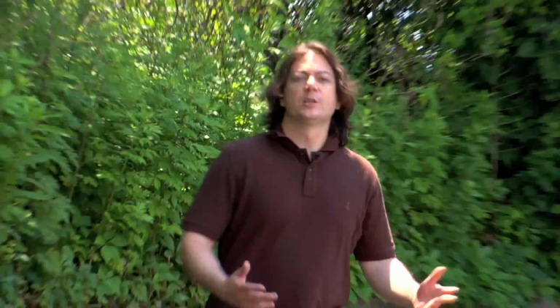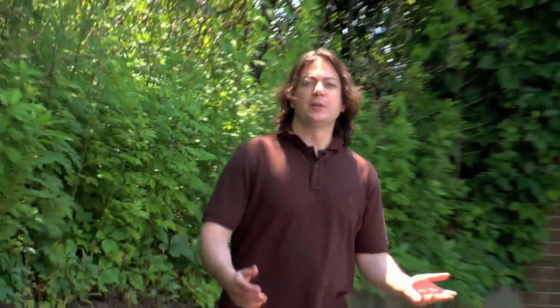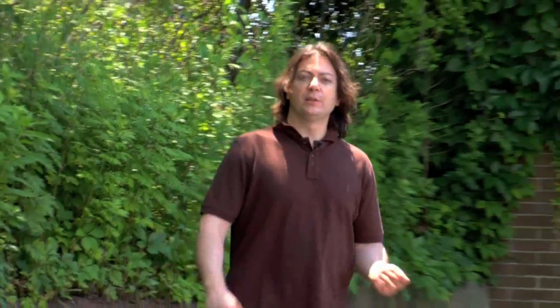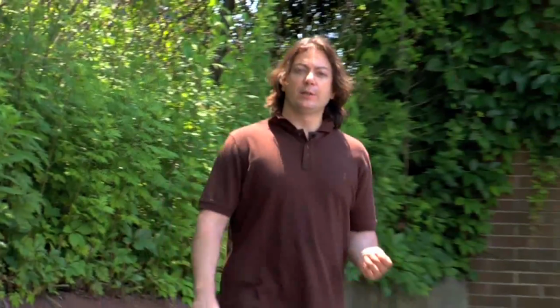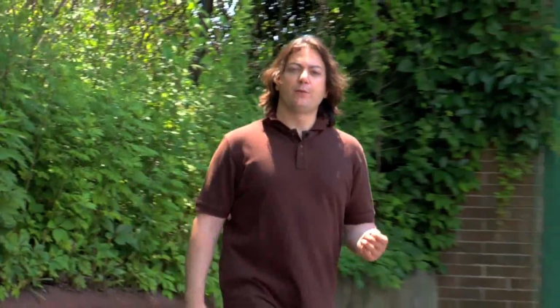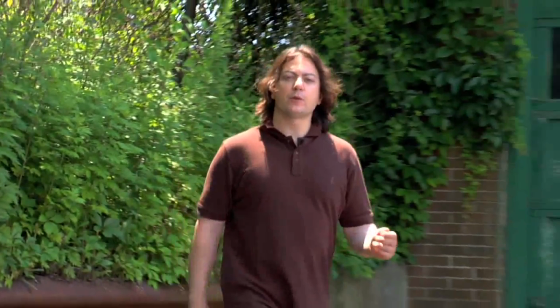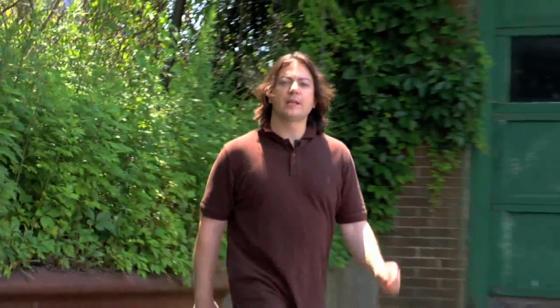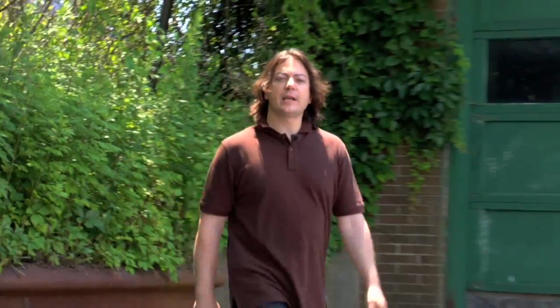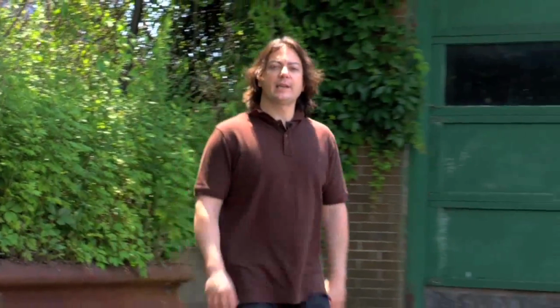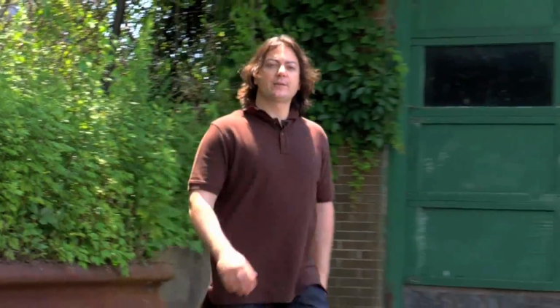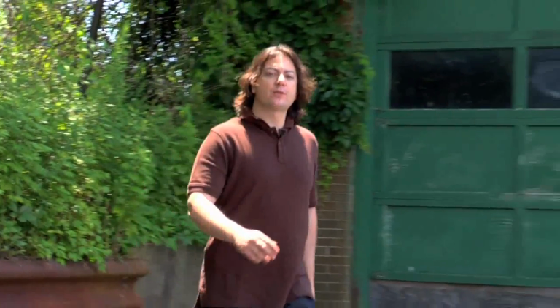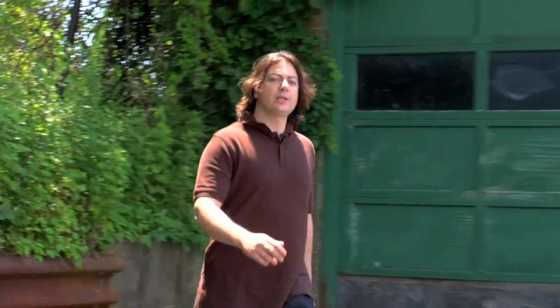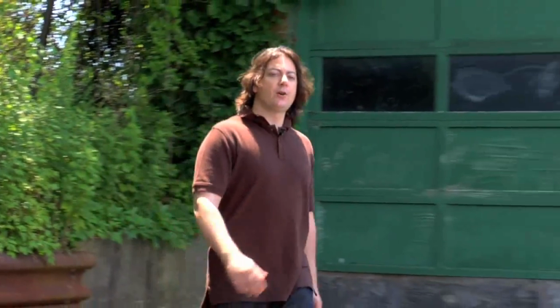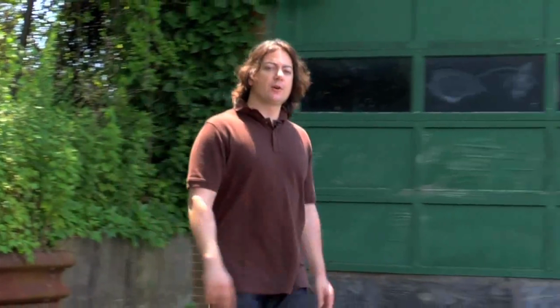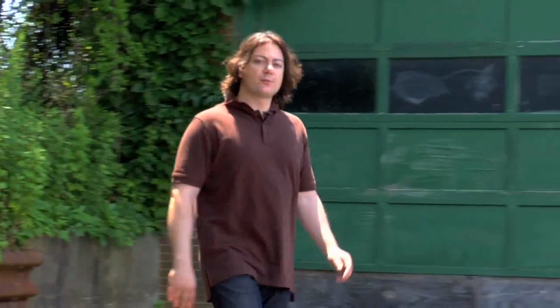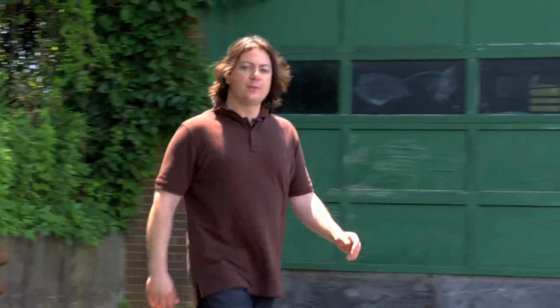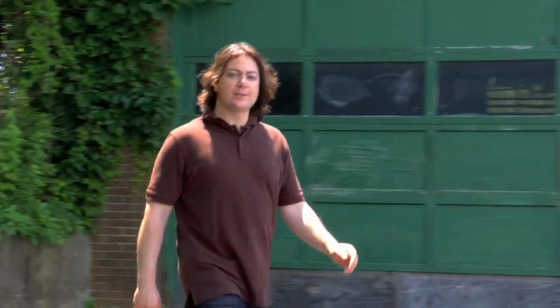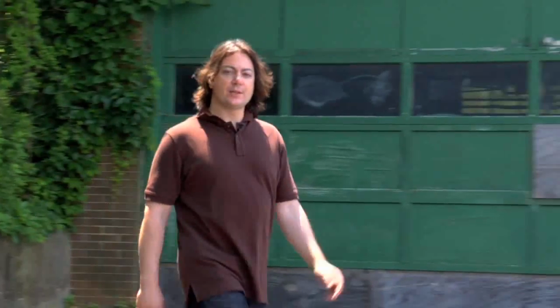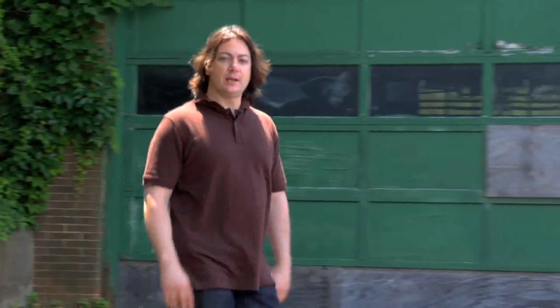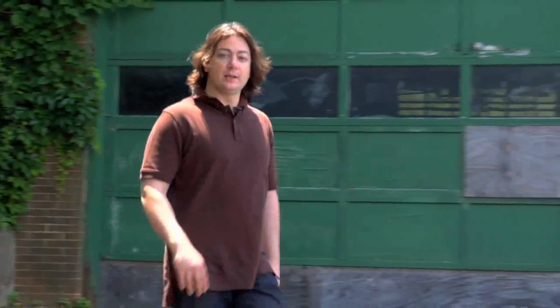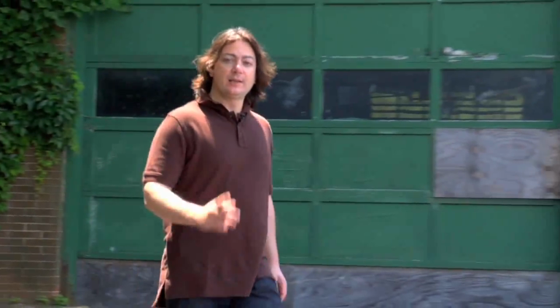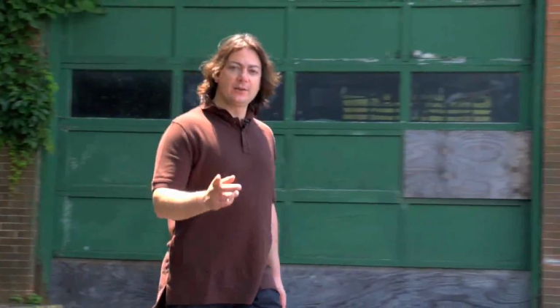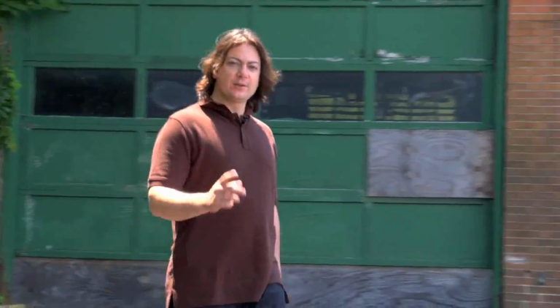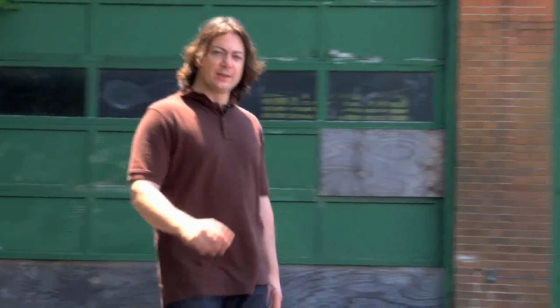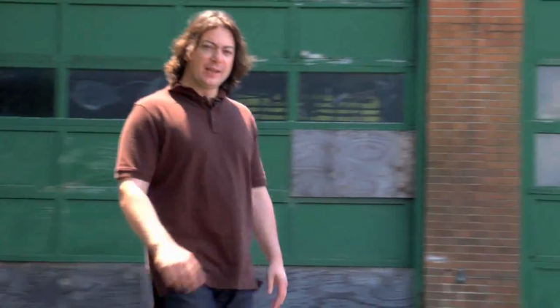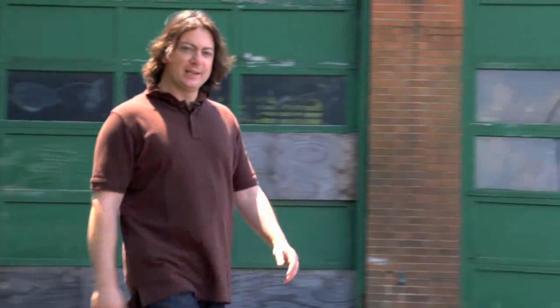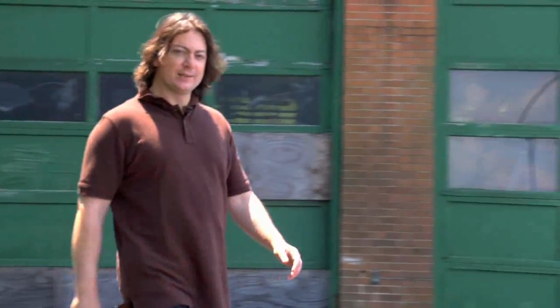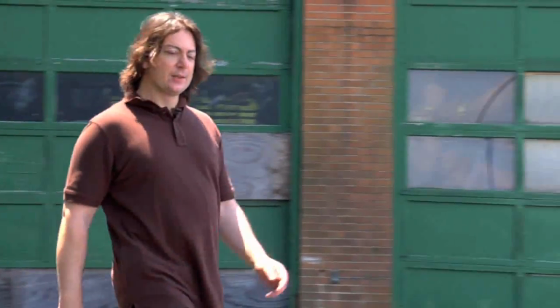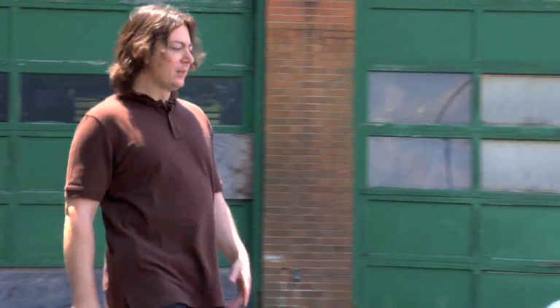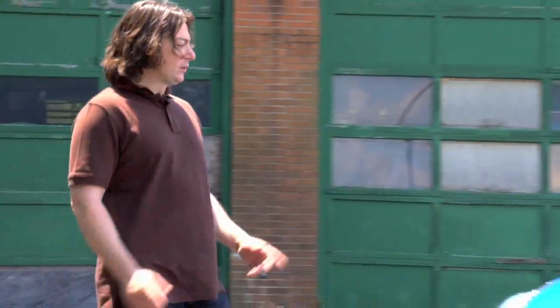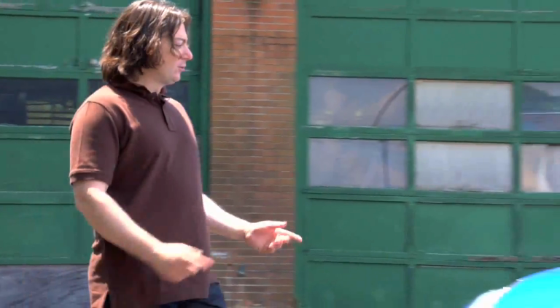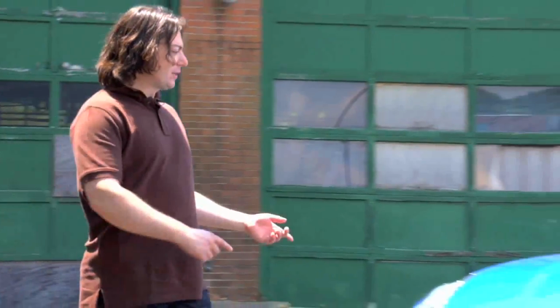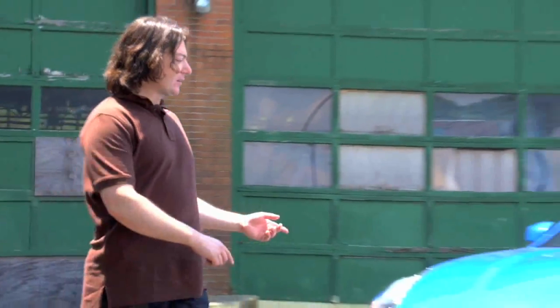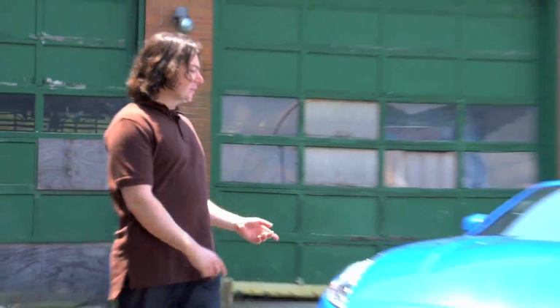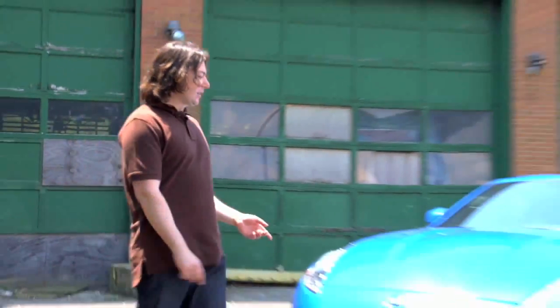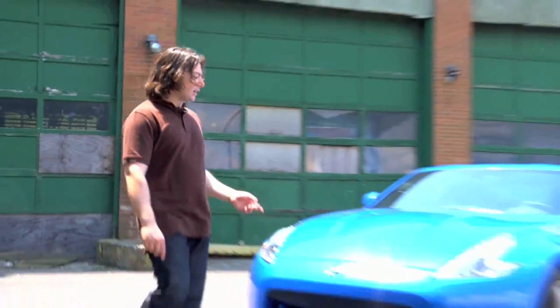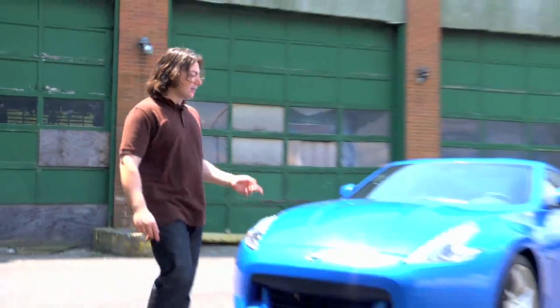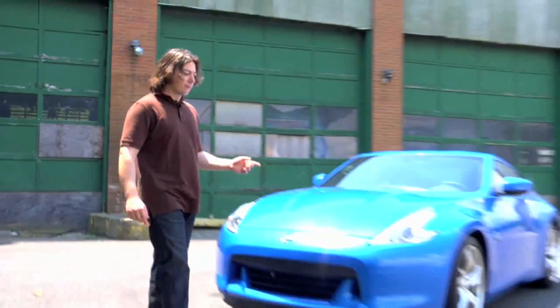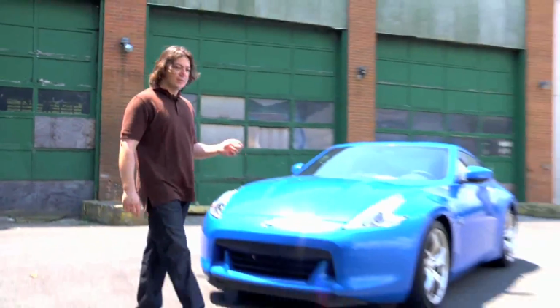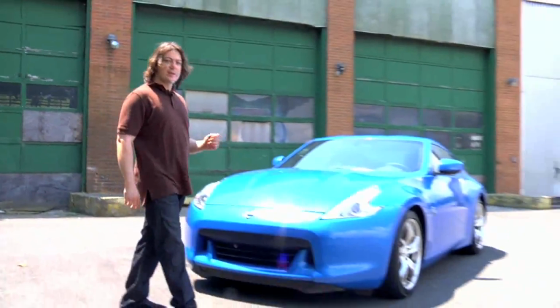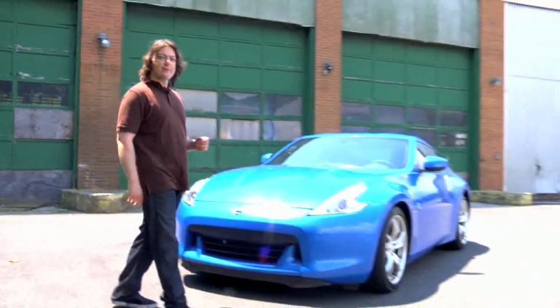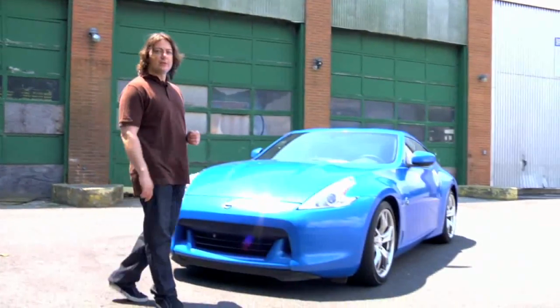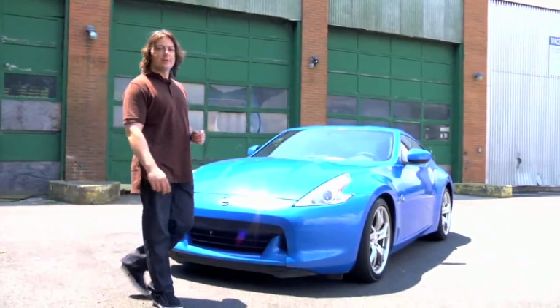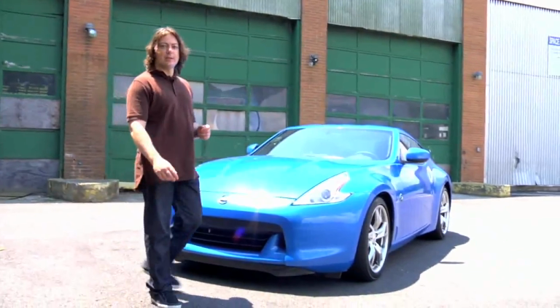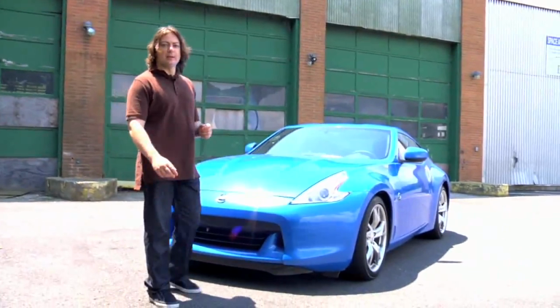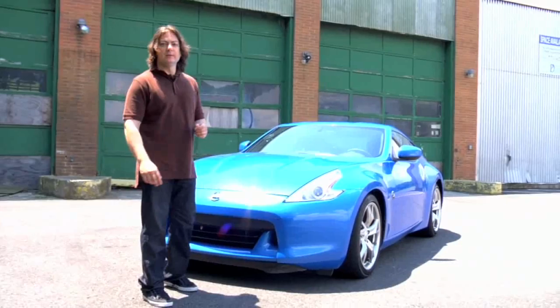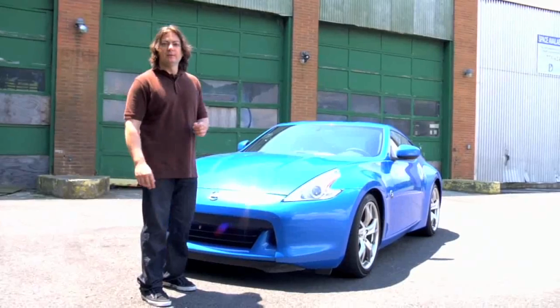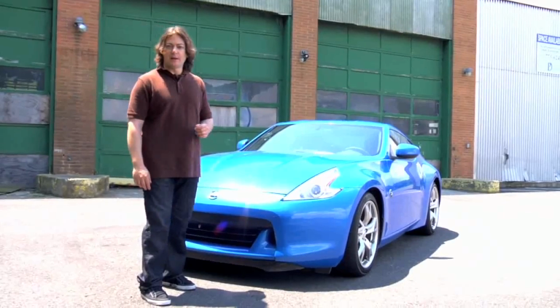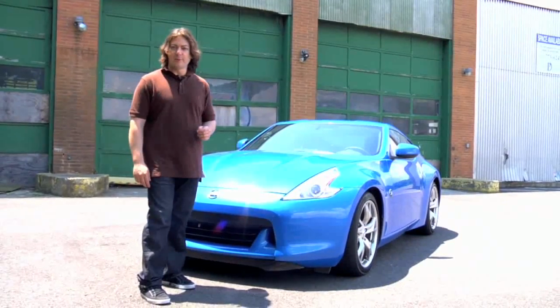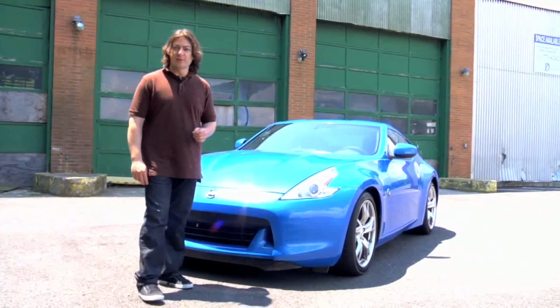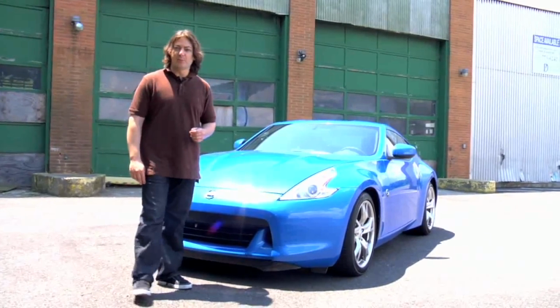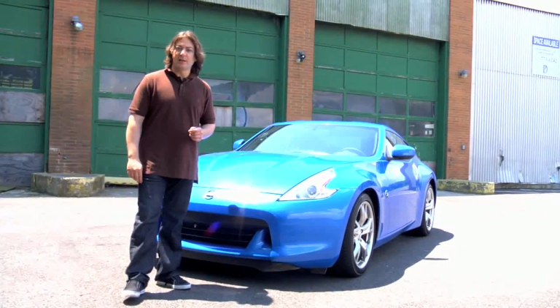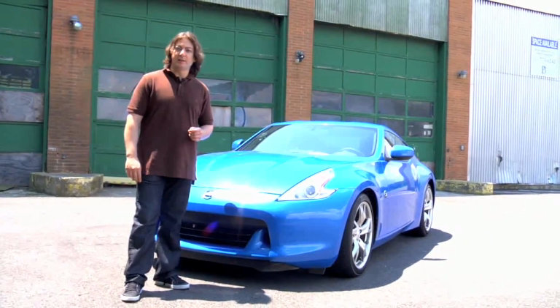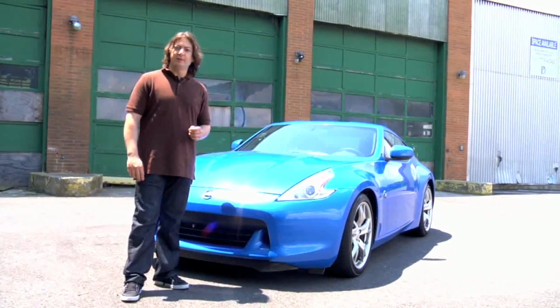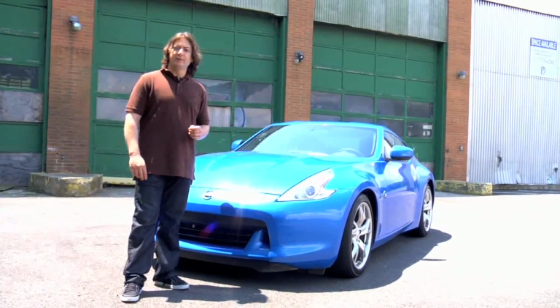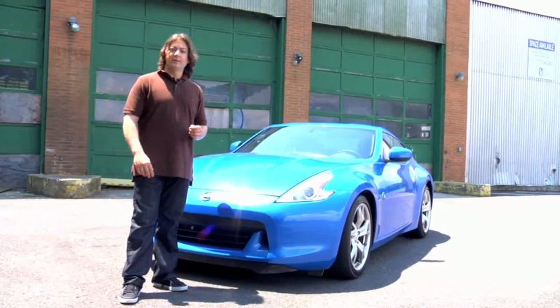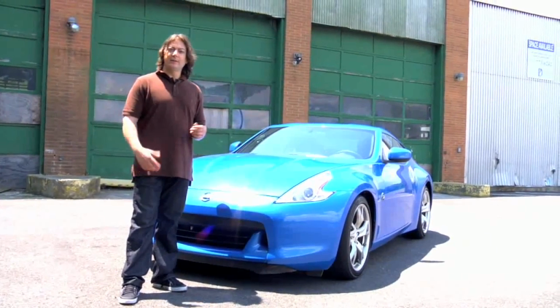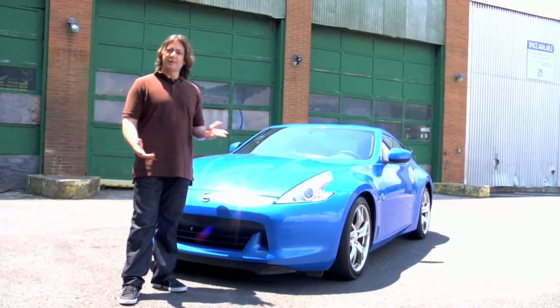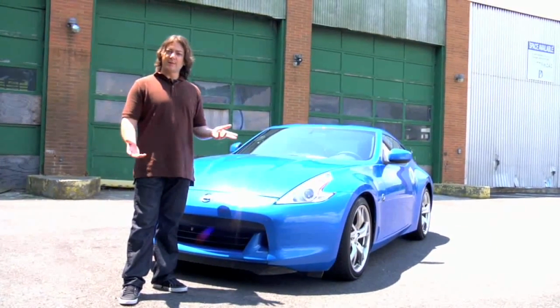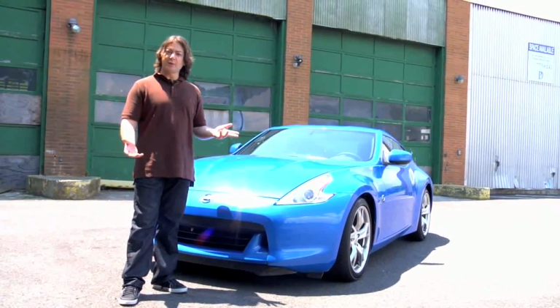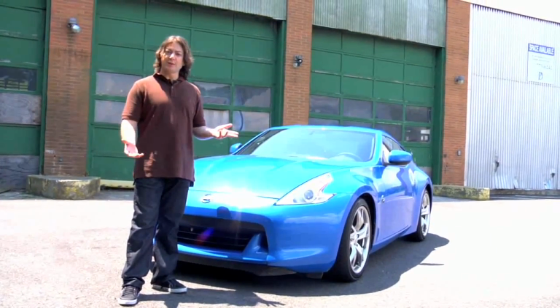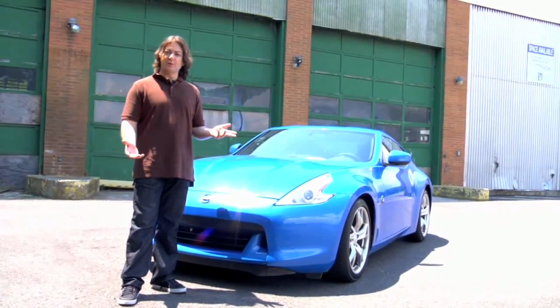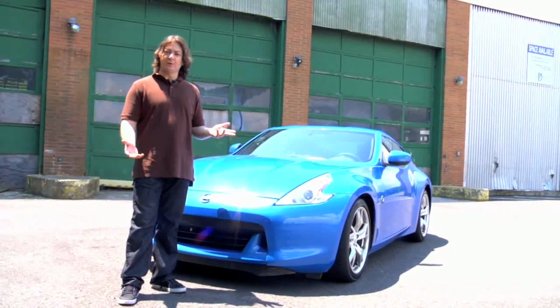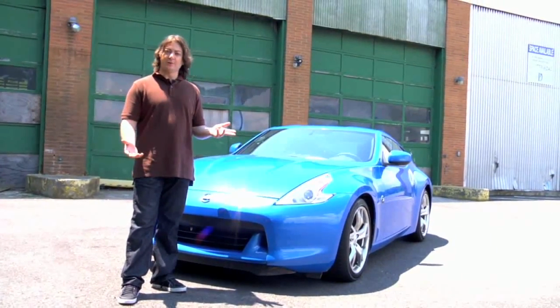It's been nearly four decades of Z cars from Nissan. Now here's the latest, the 2009 370Z. I'm Mike Spinelli, and this is FLDetours.